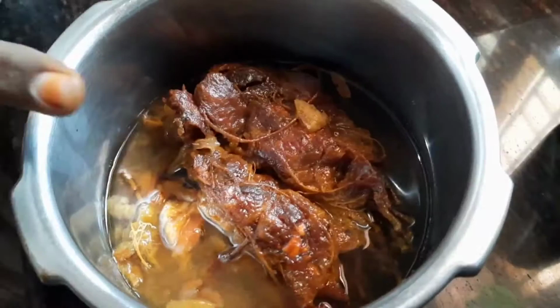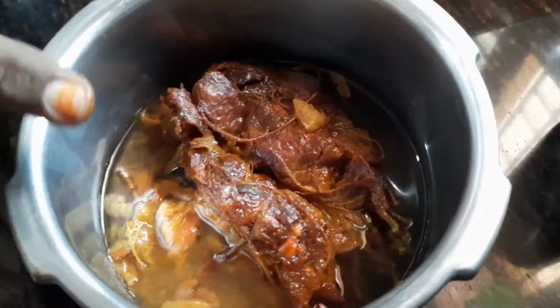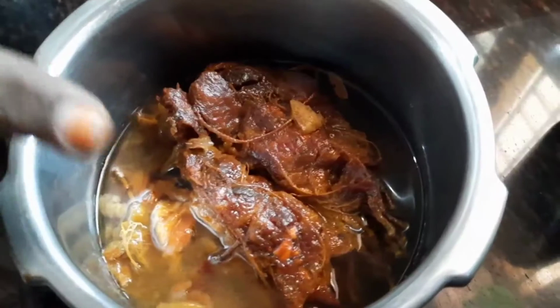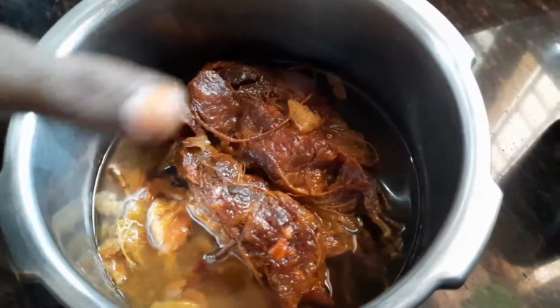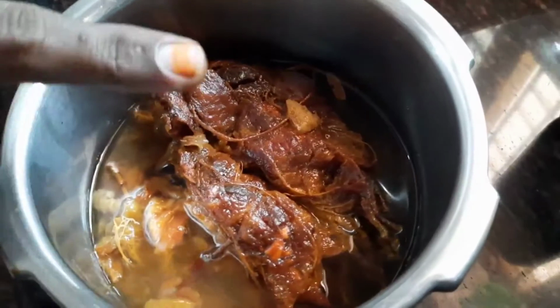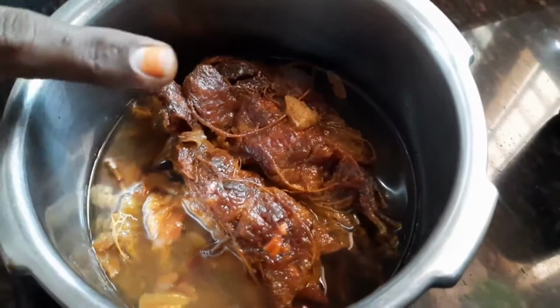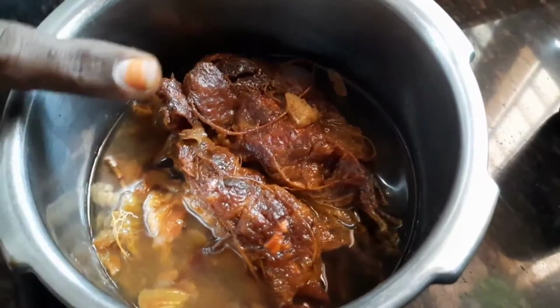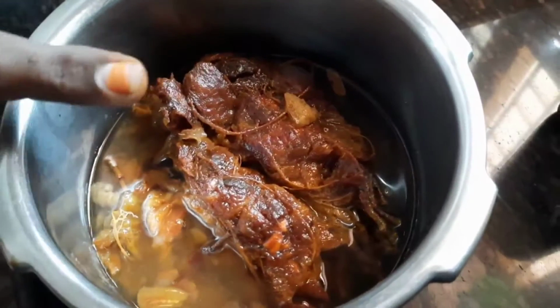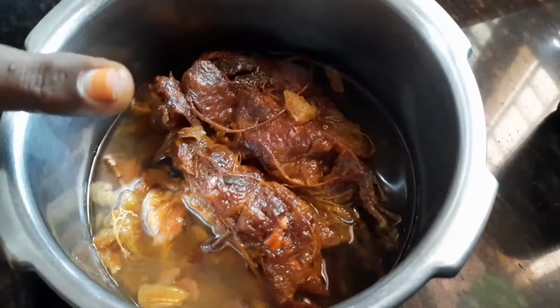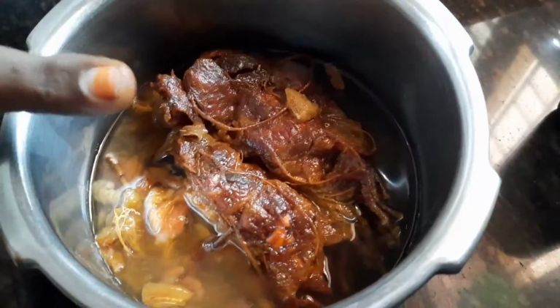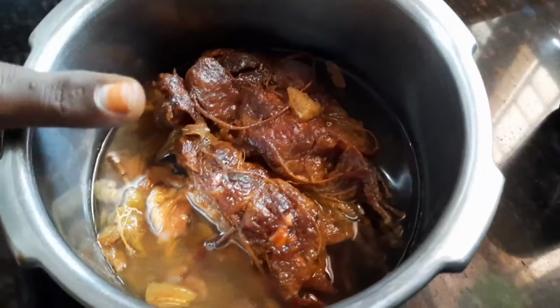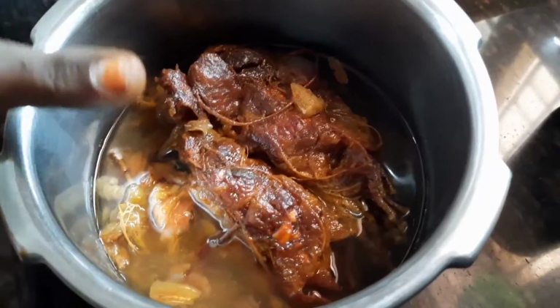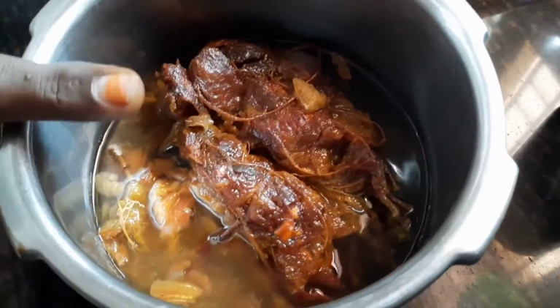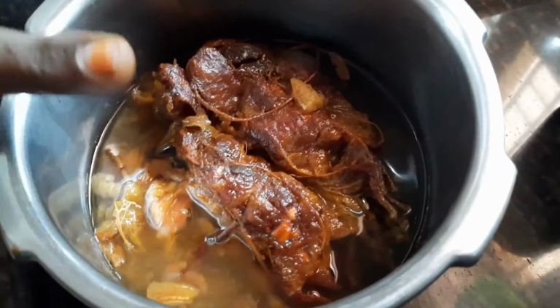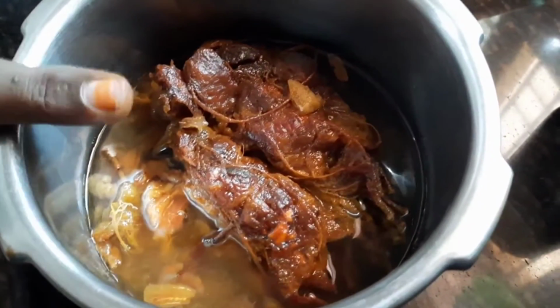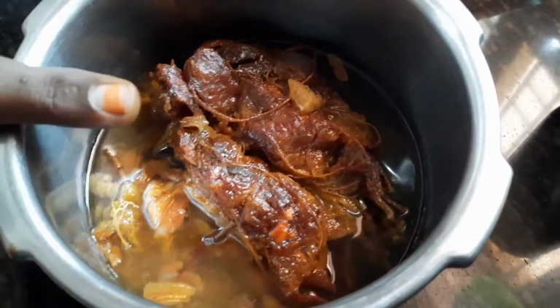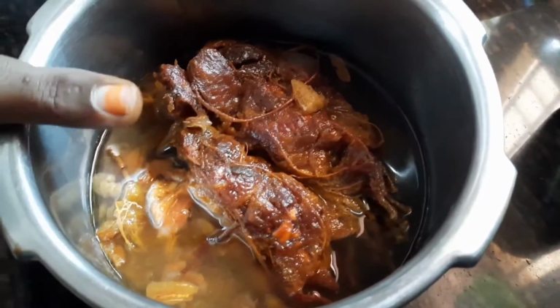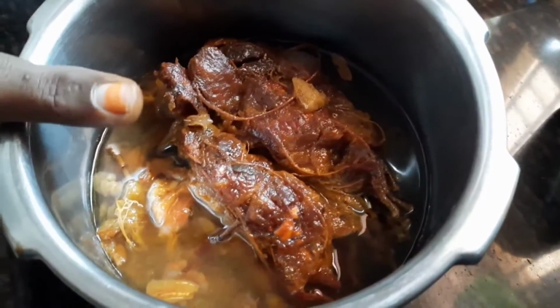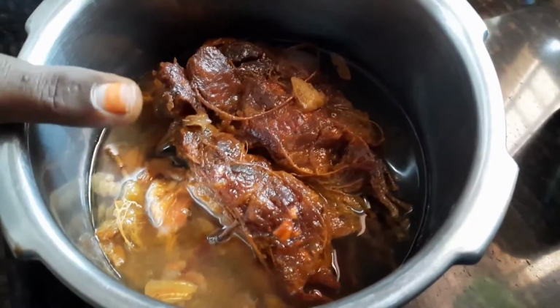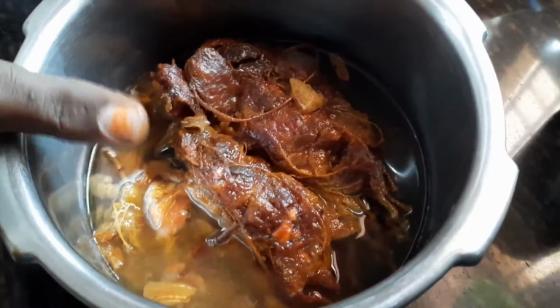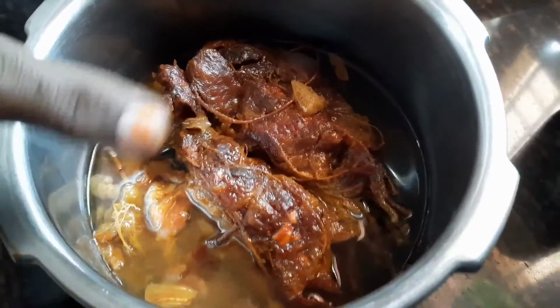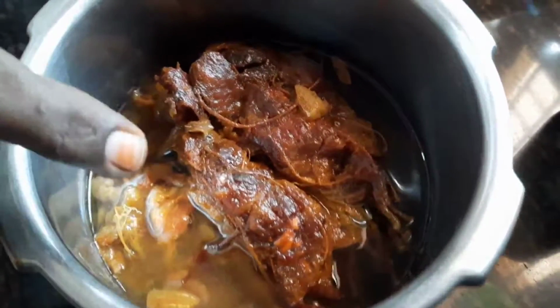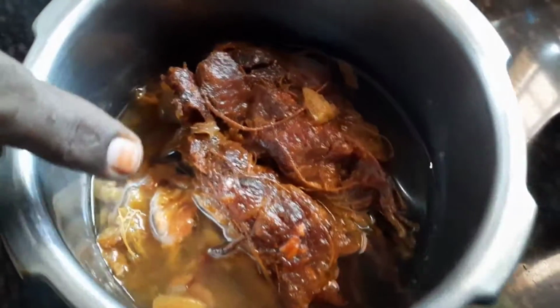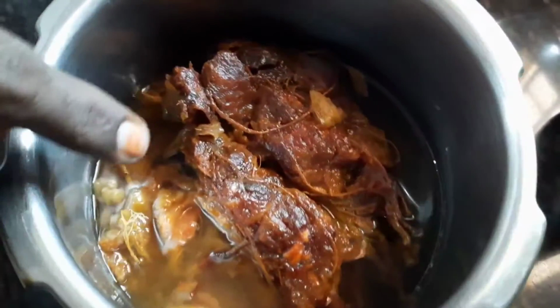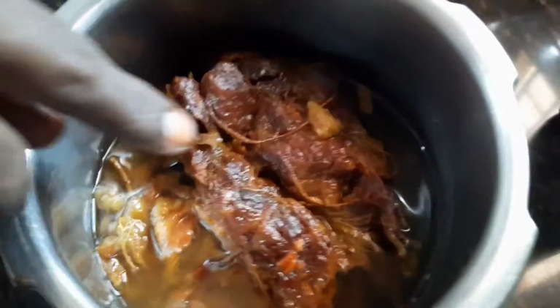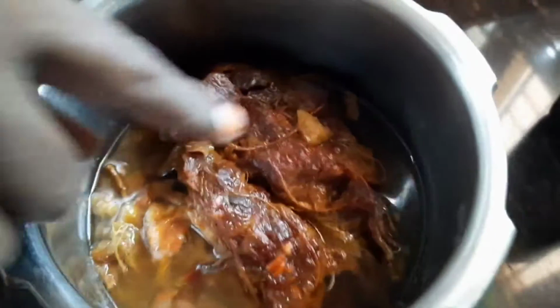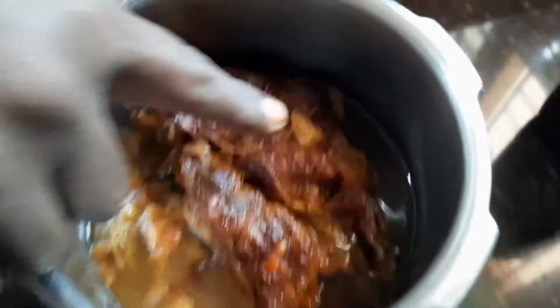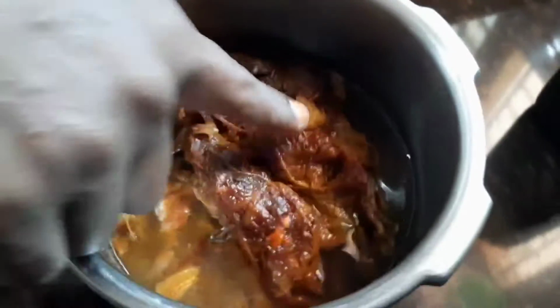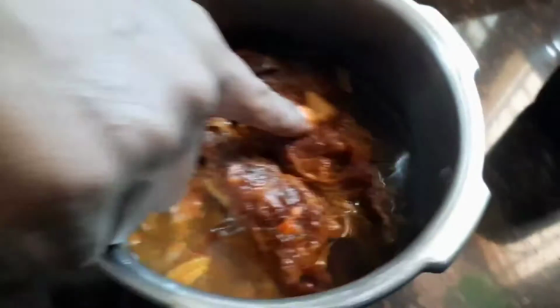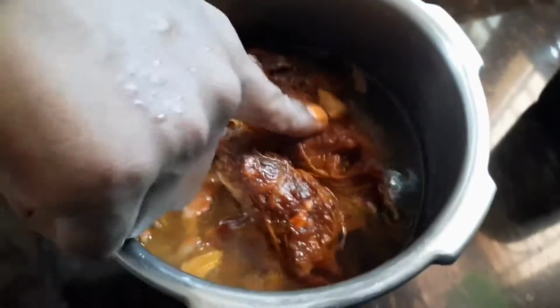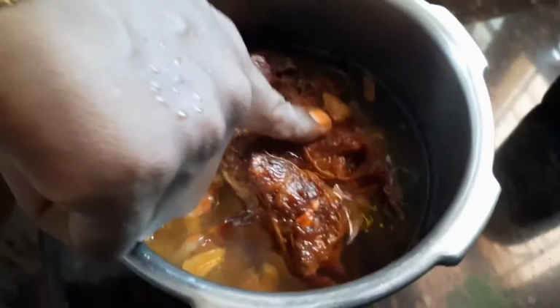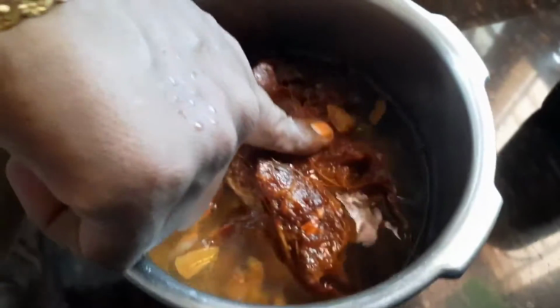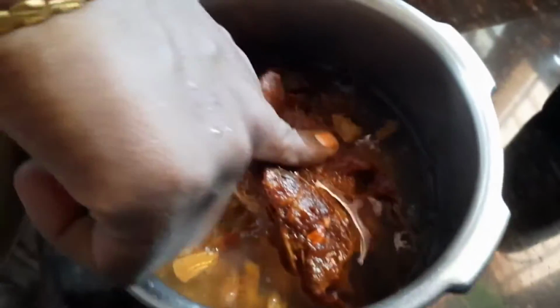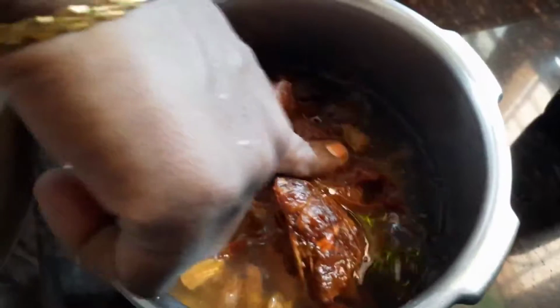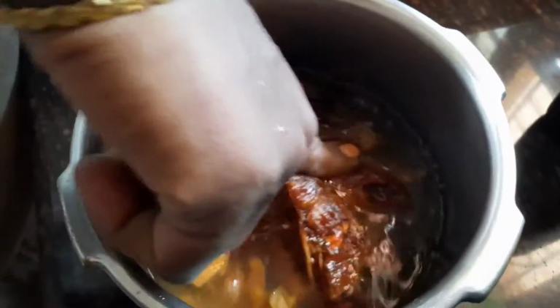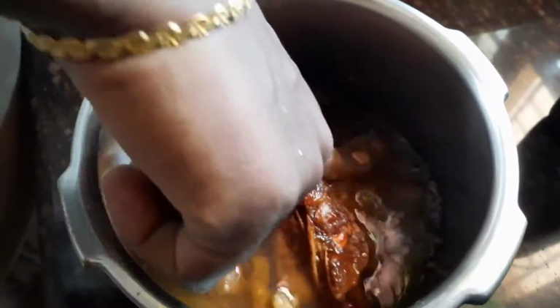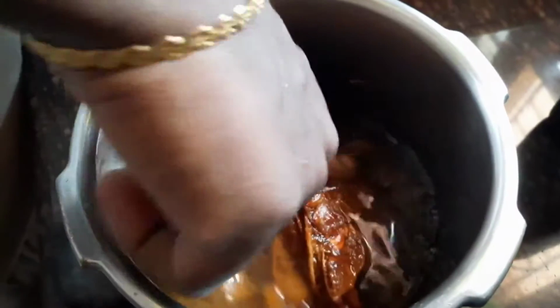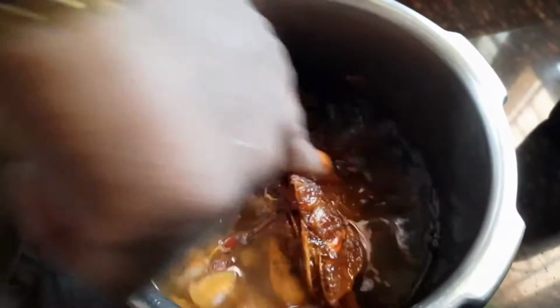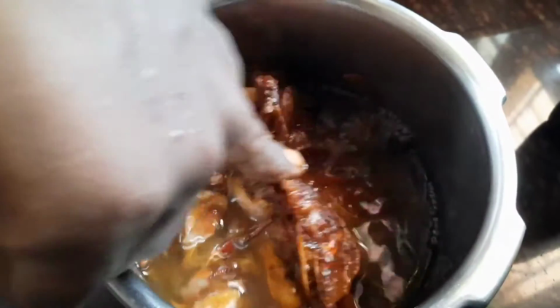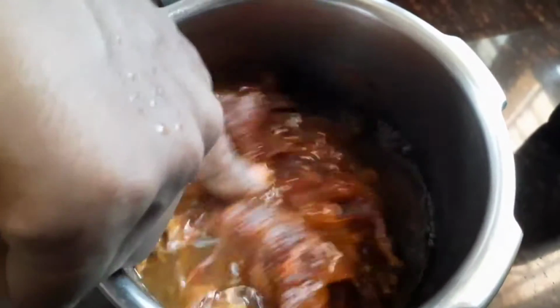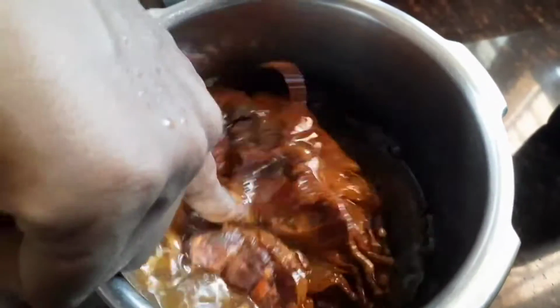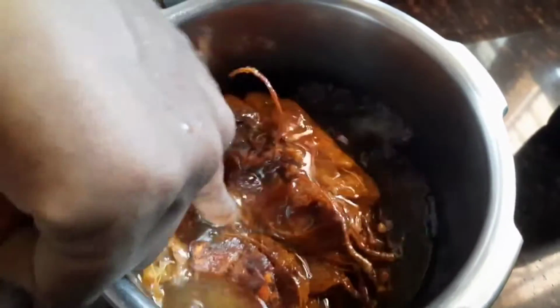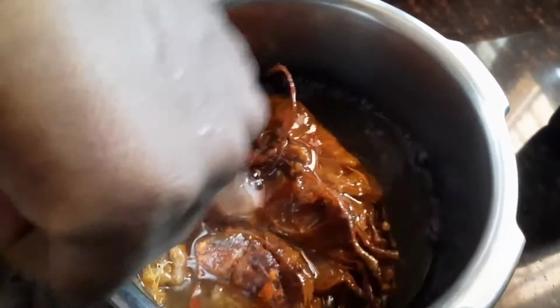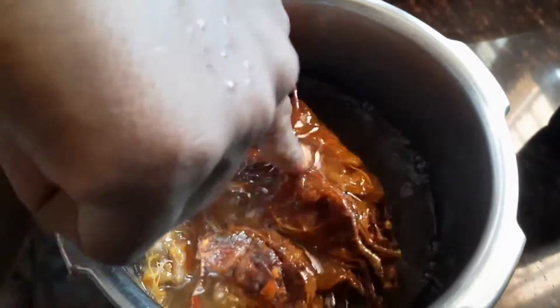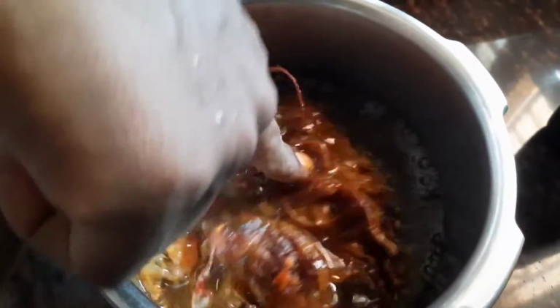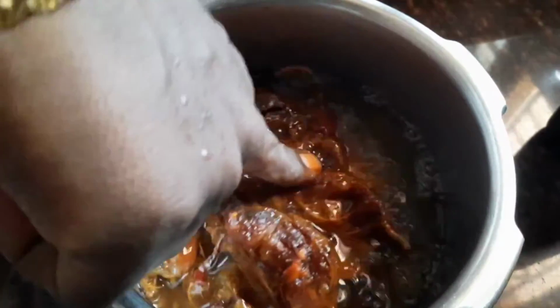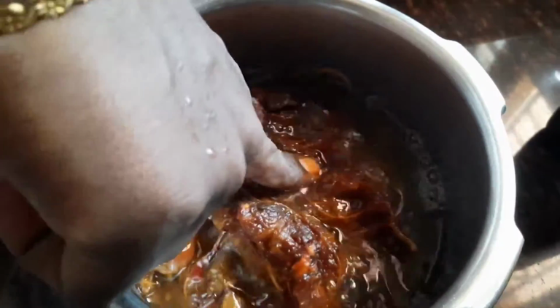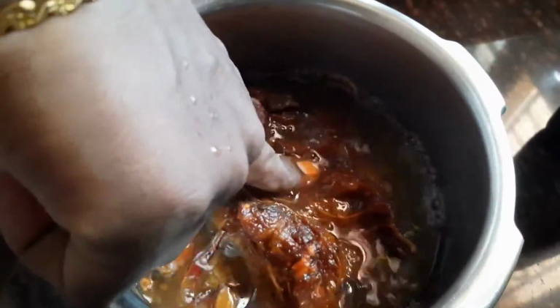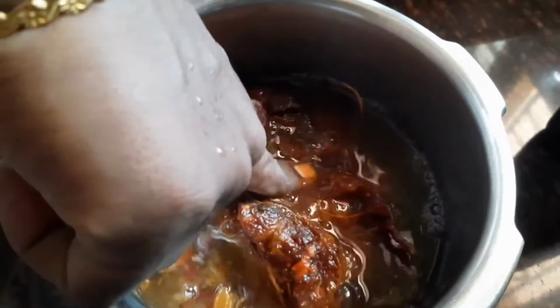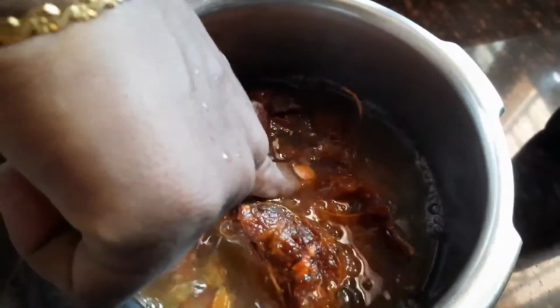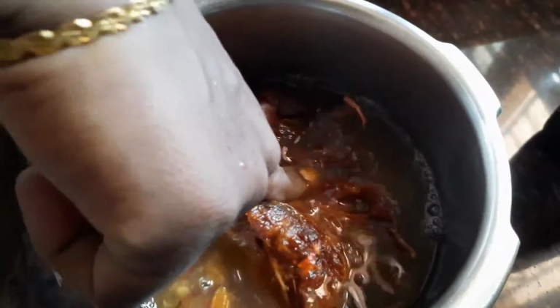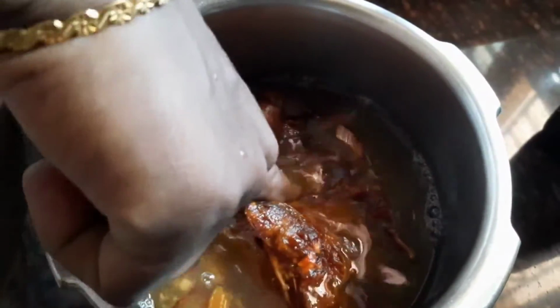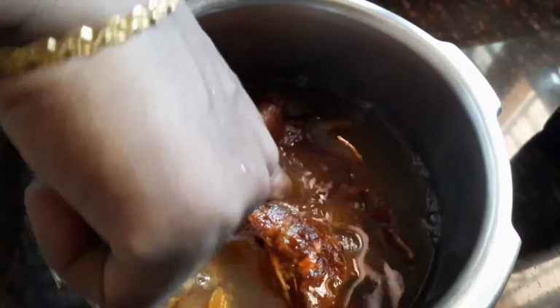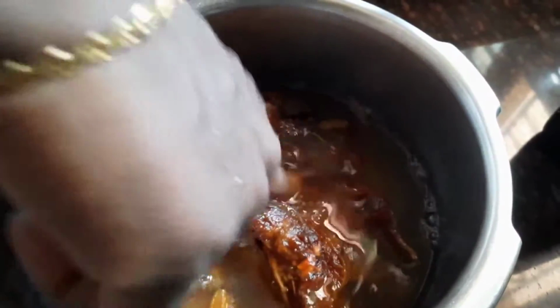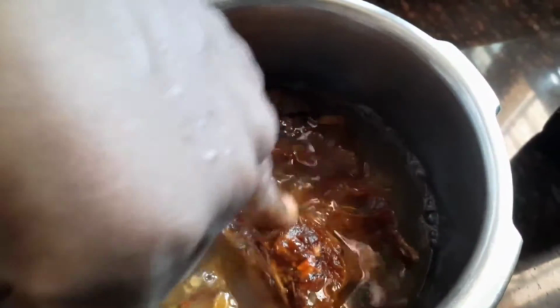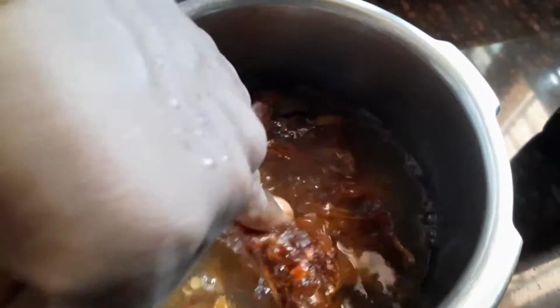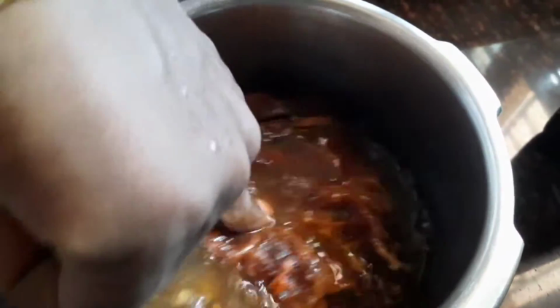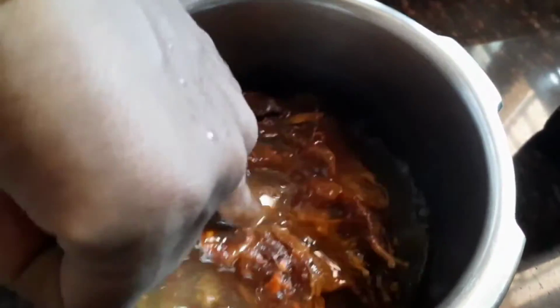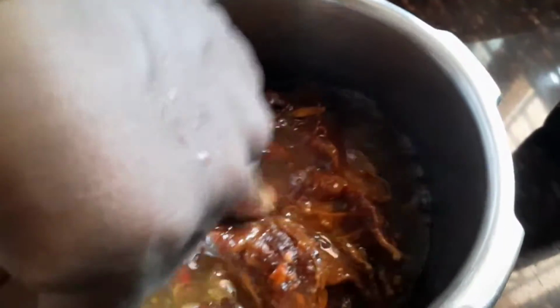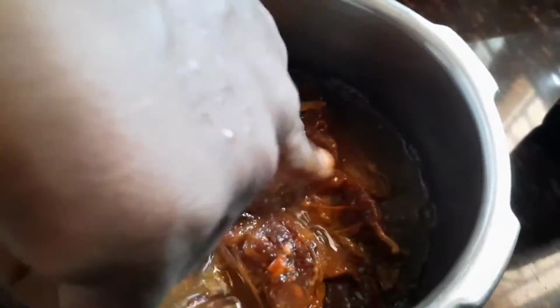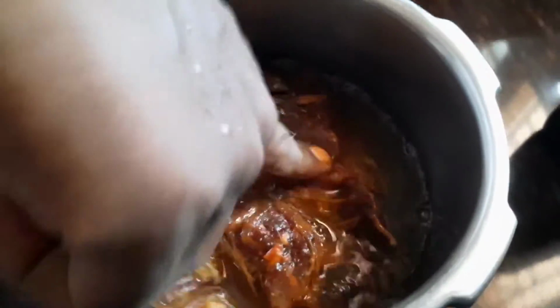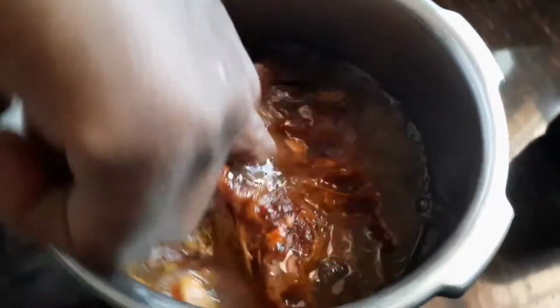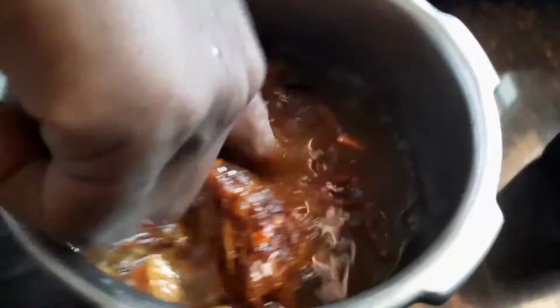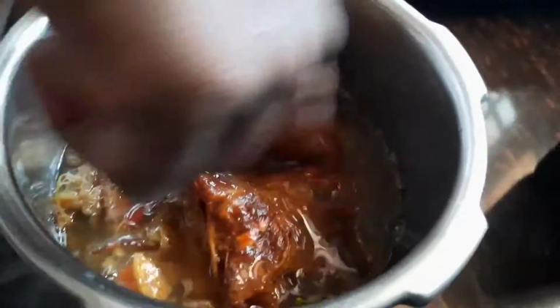Look, there is a tamarind. There is a tamarind. Now we put a tamarind.